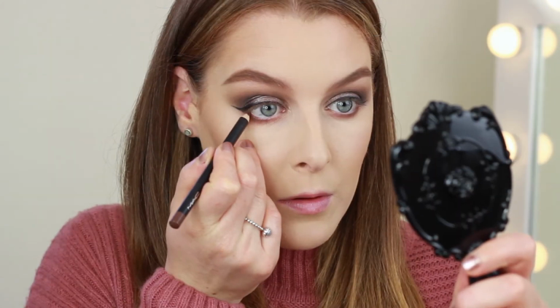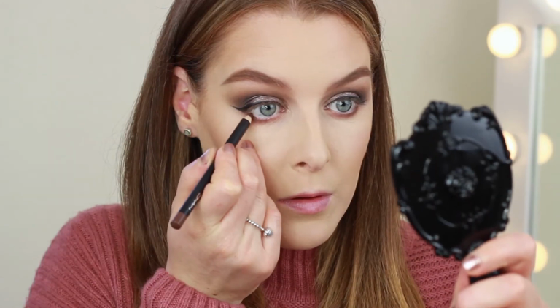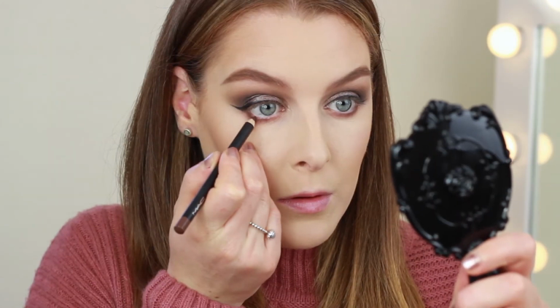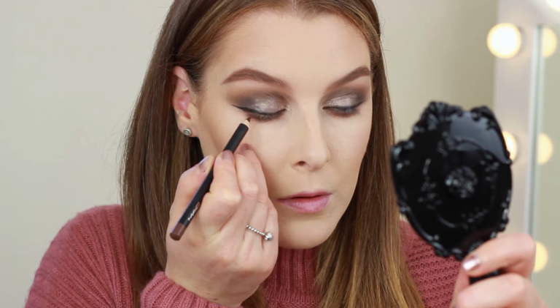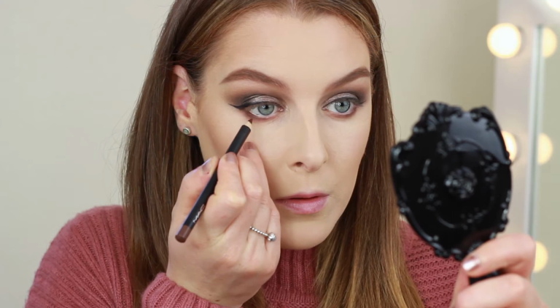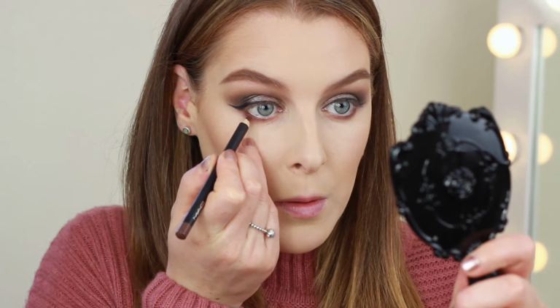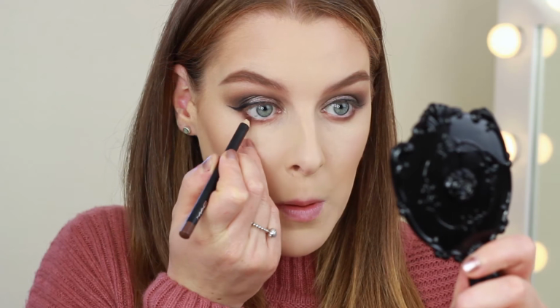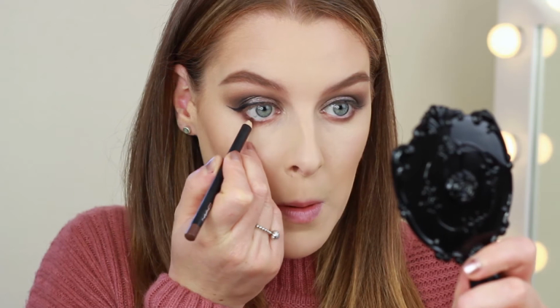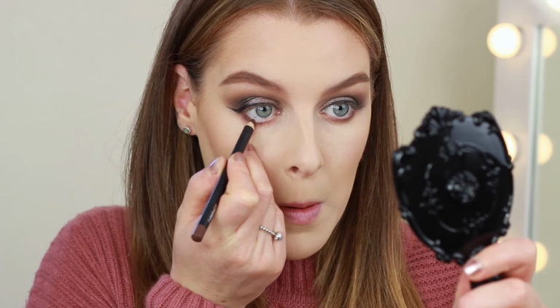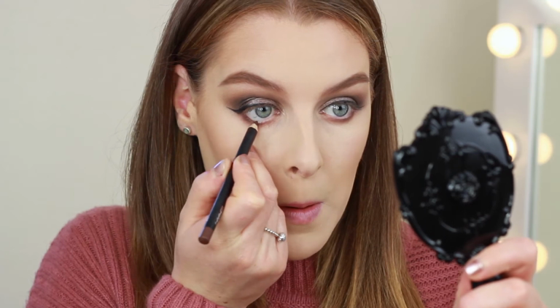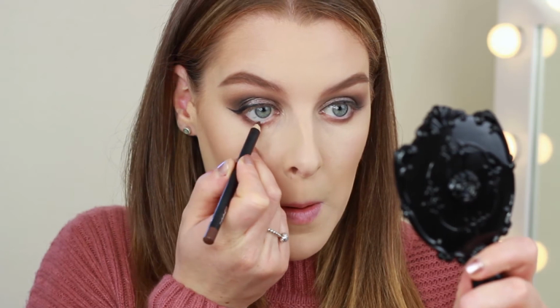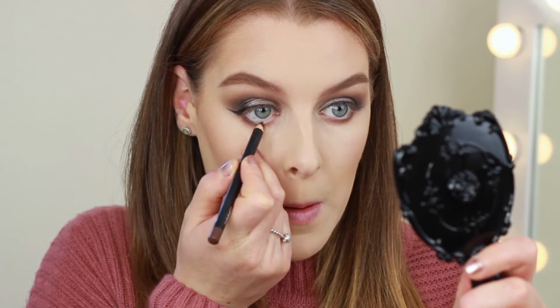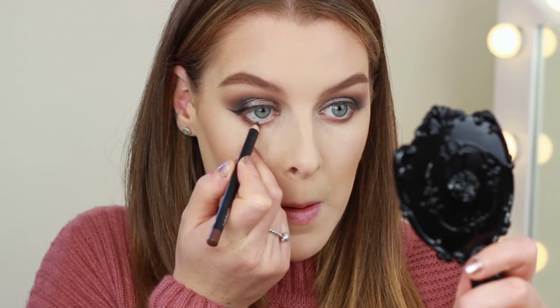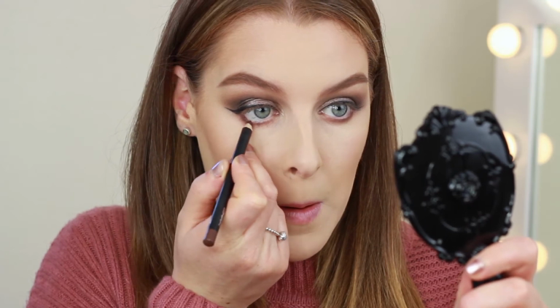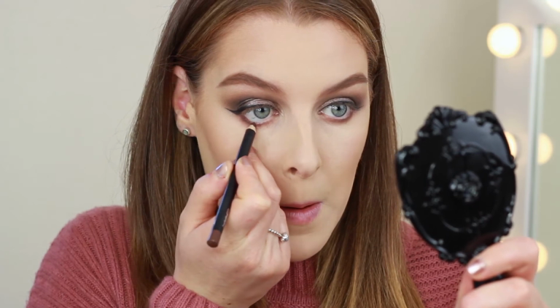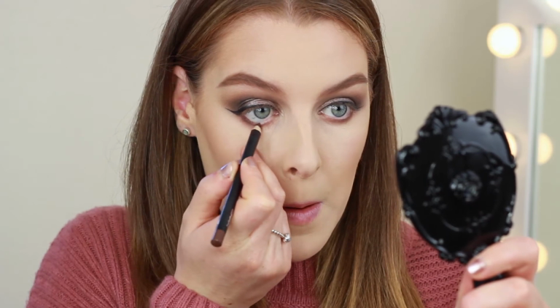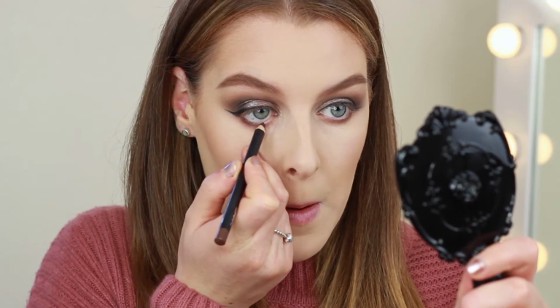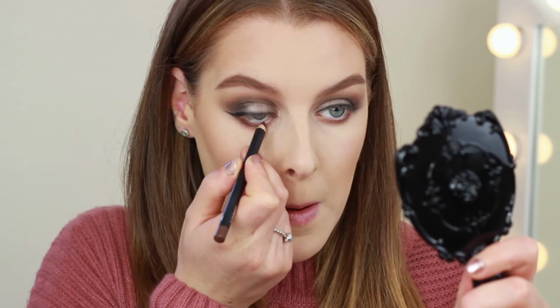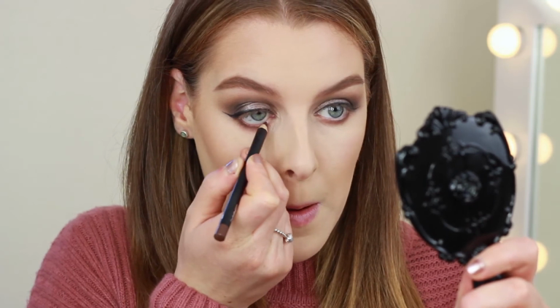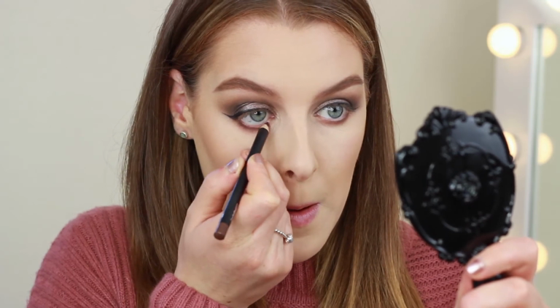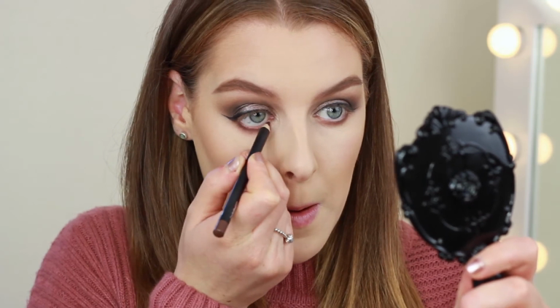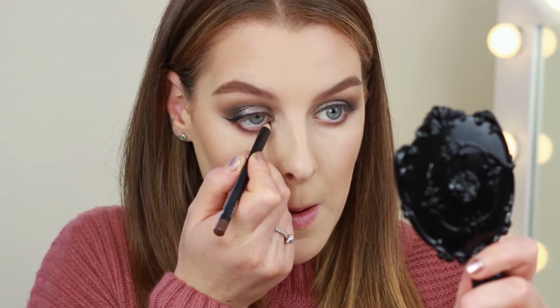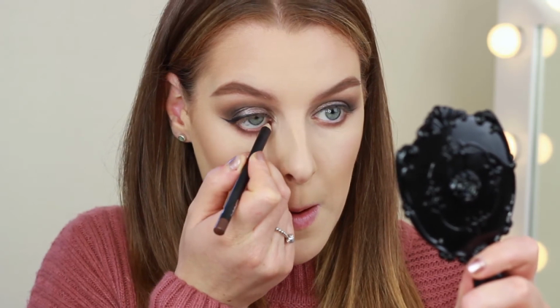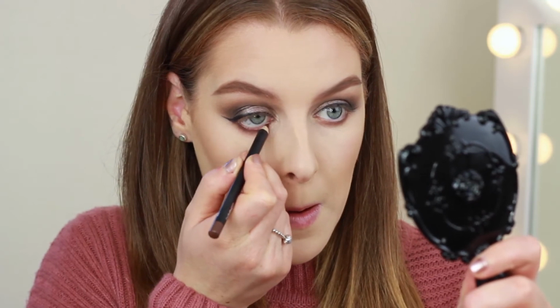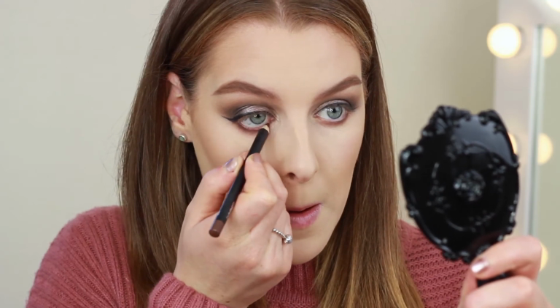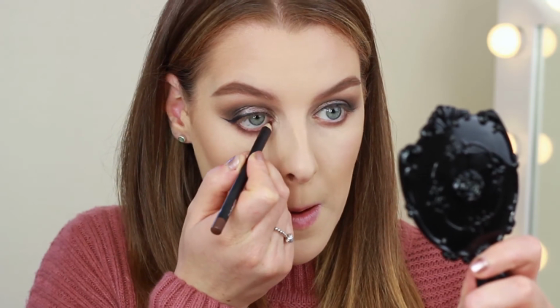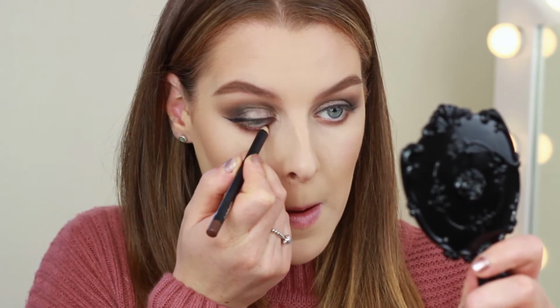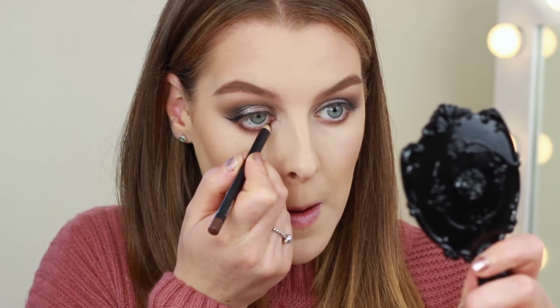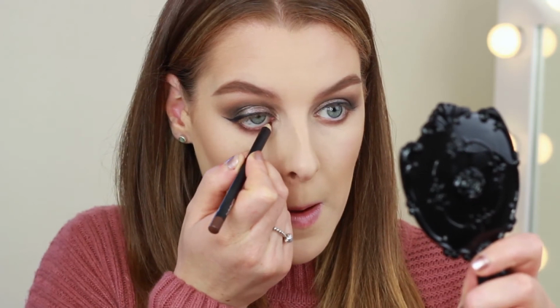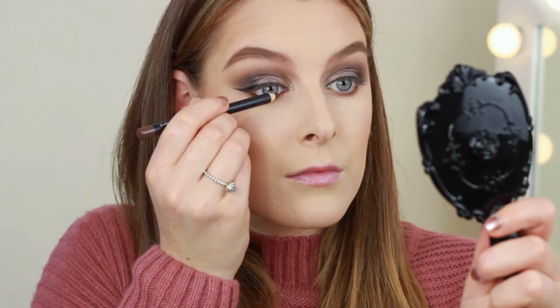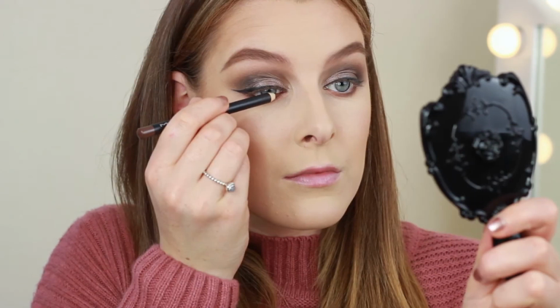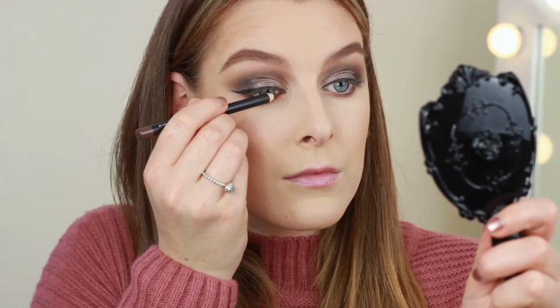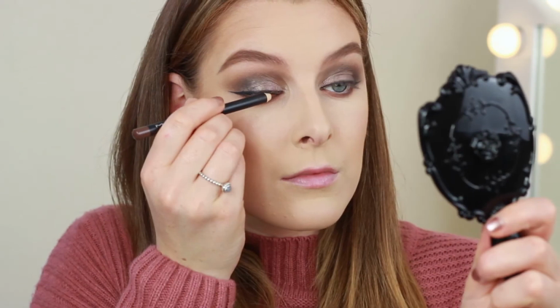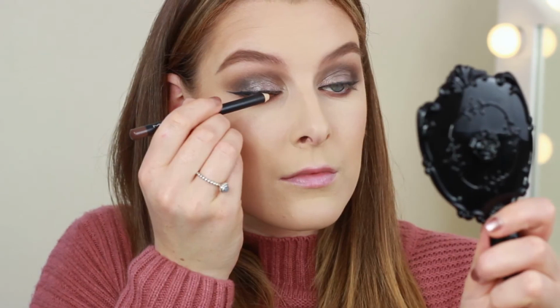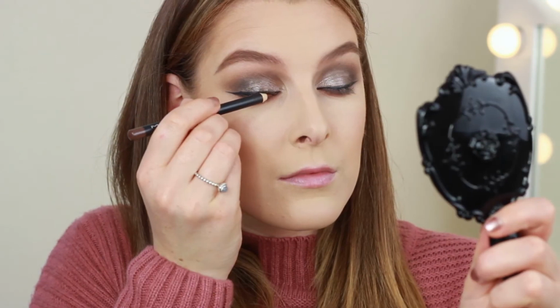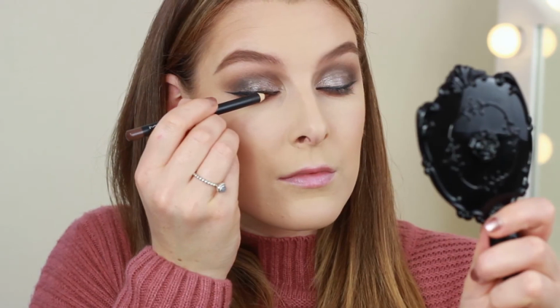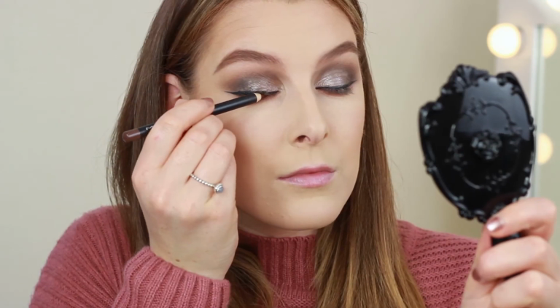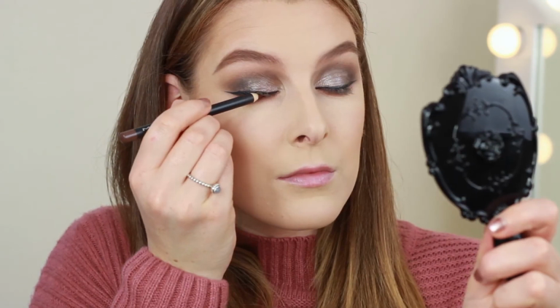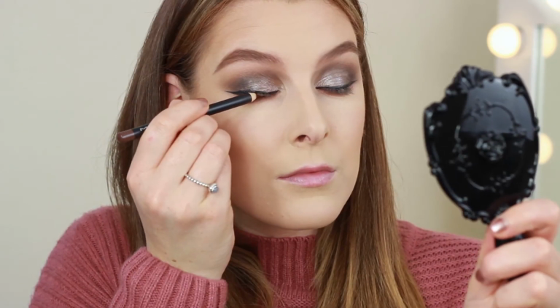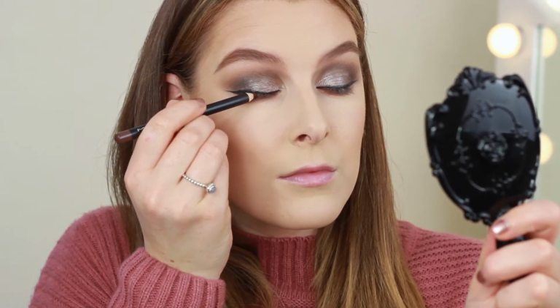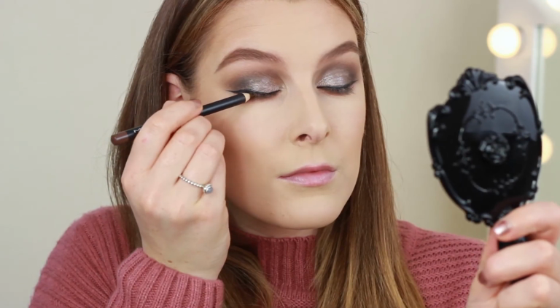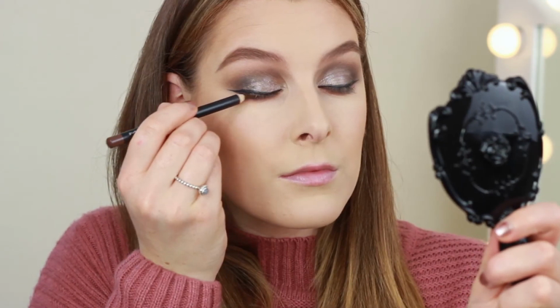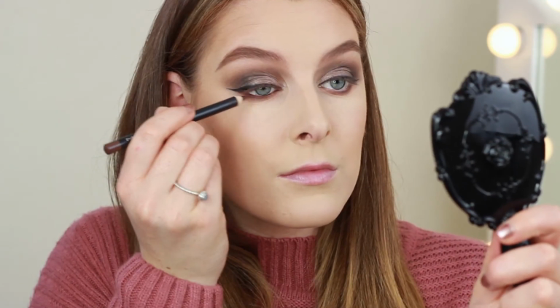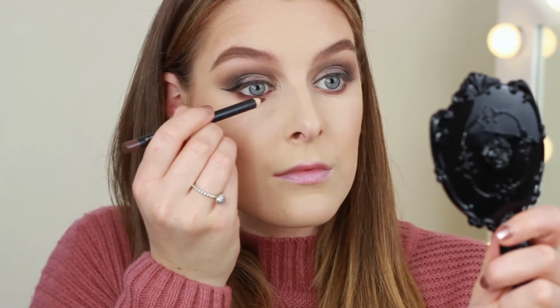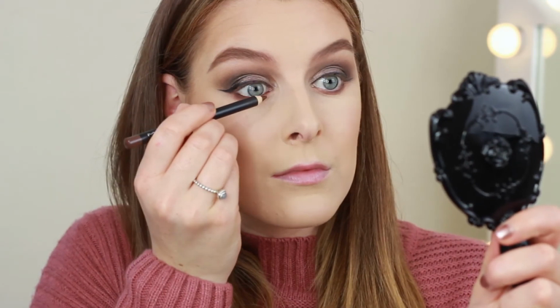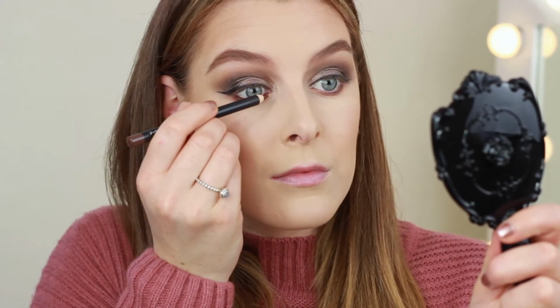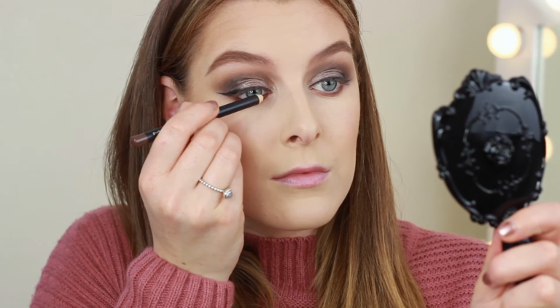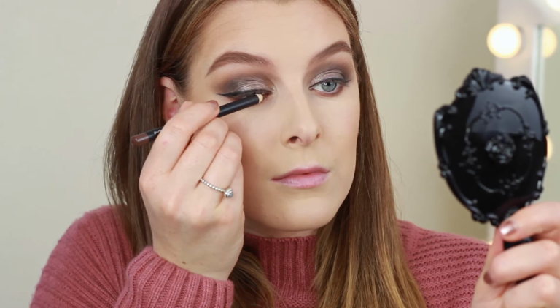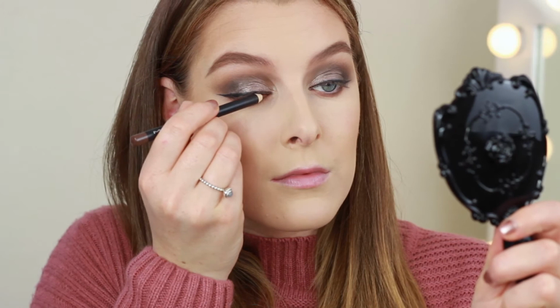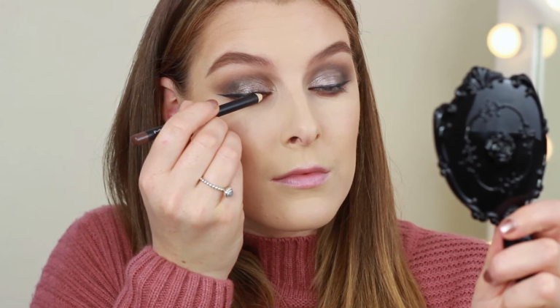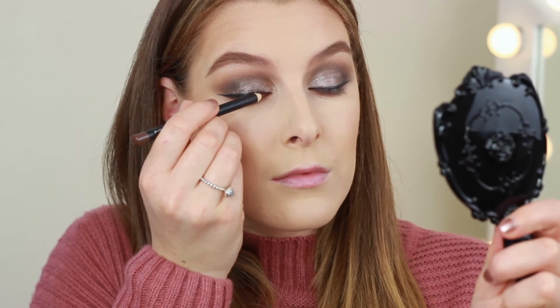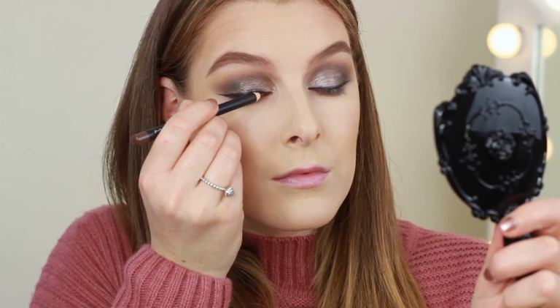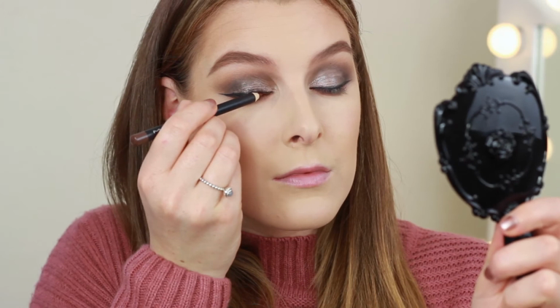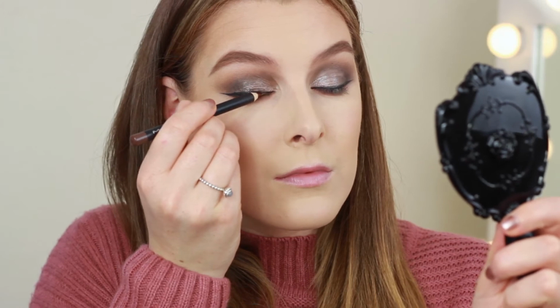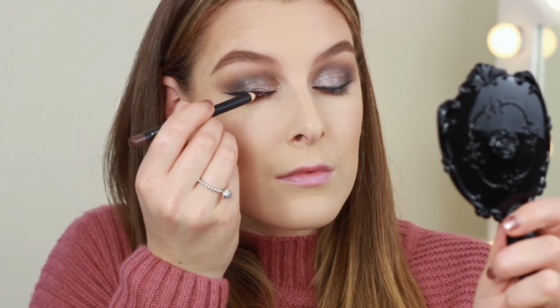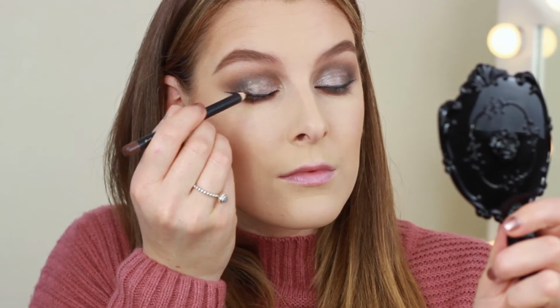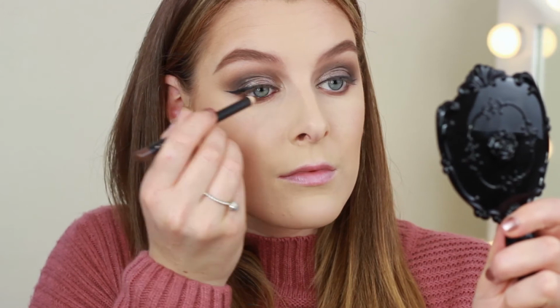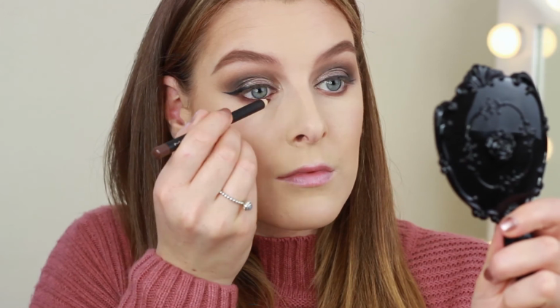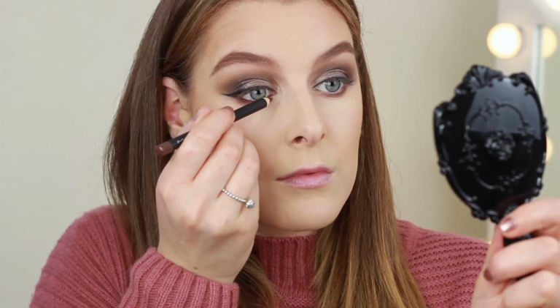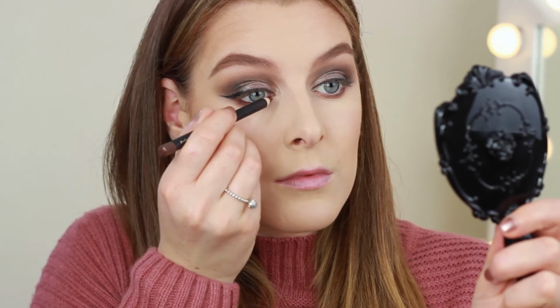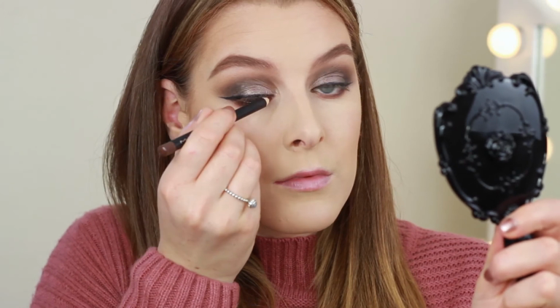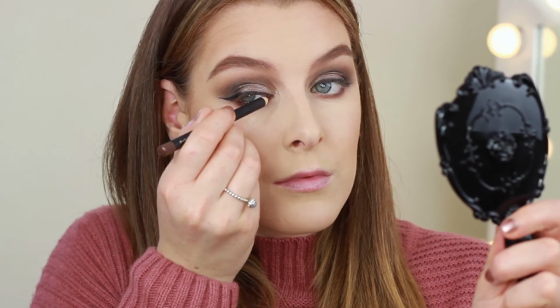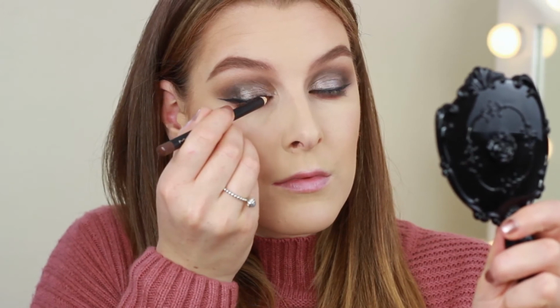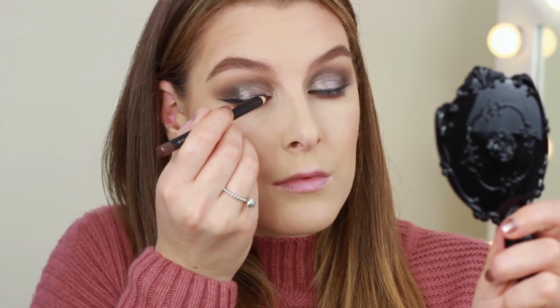Moving on to eyeliner now — I'm taking the MAC Costariche eye pencil and I'm going to line the top and lower waterline with this.